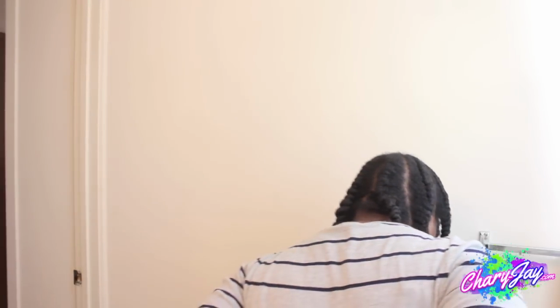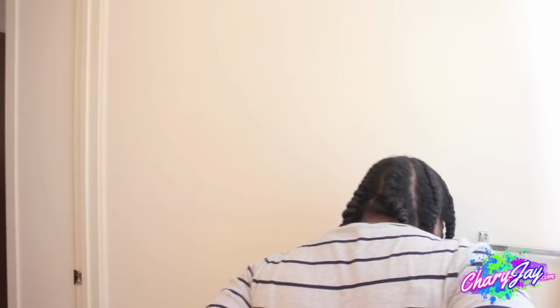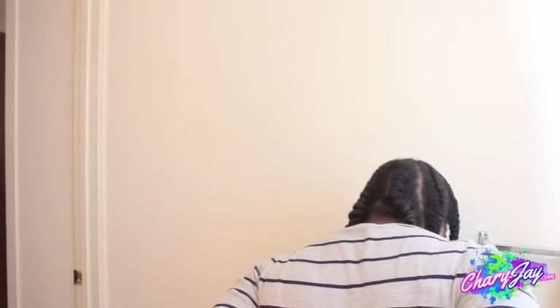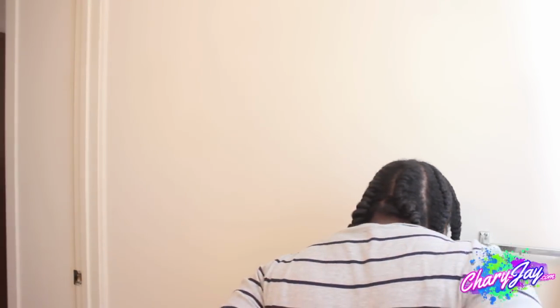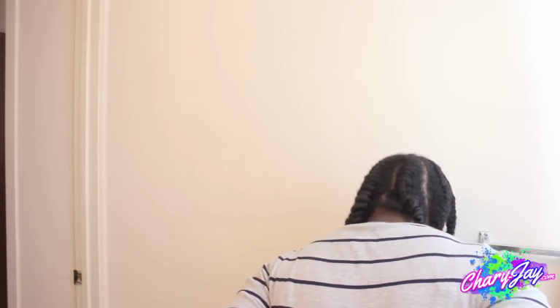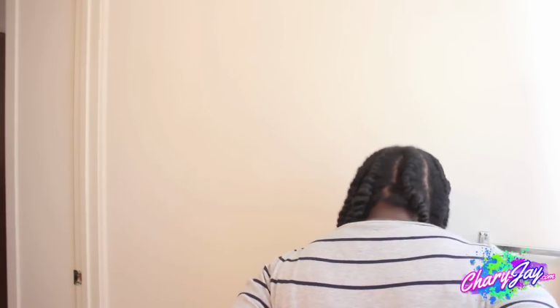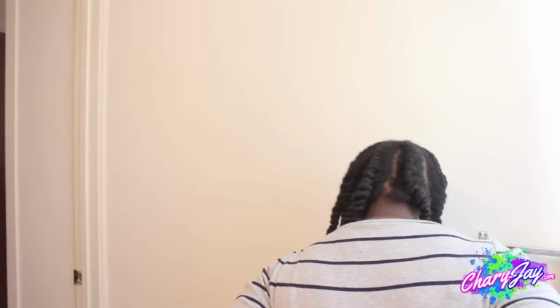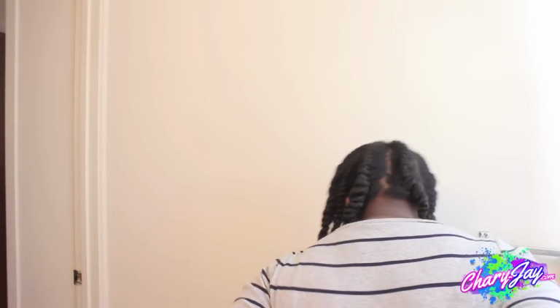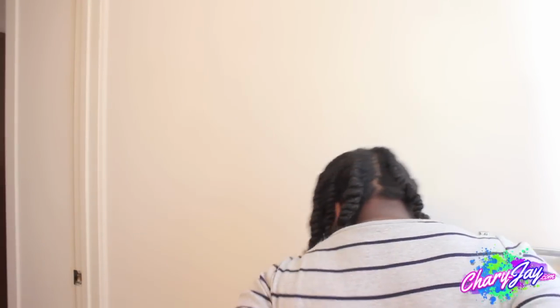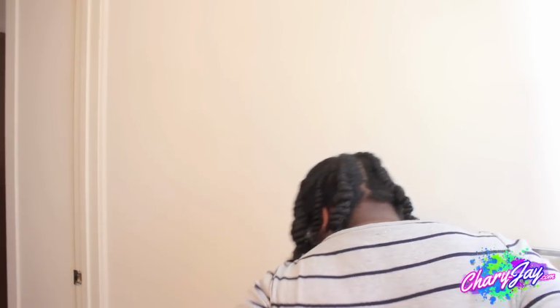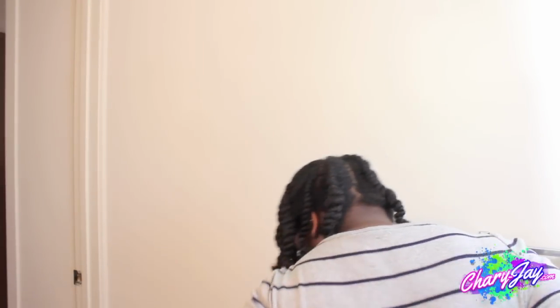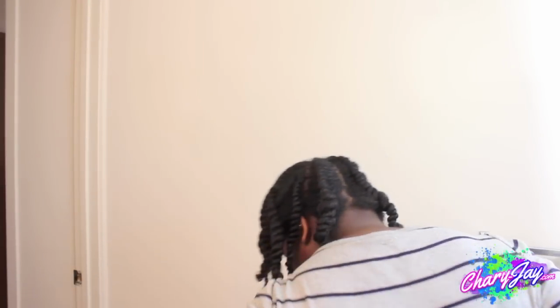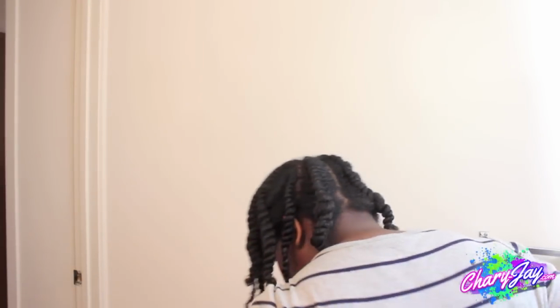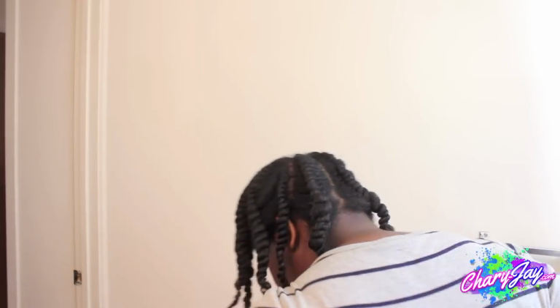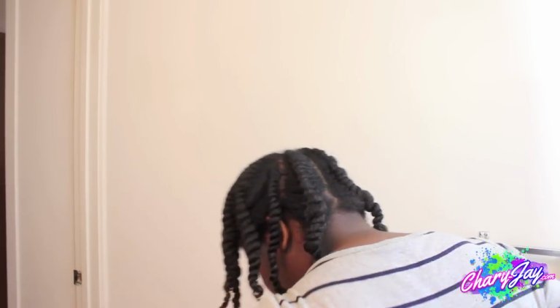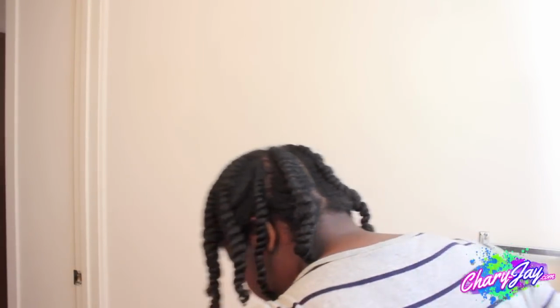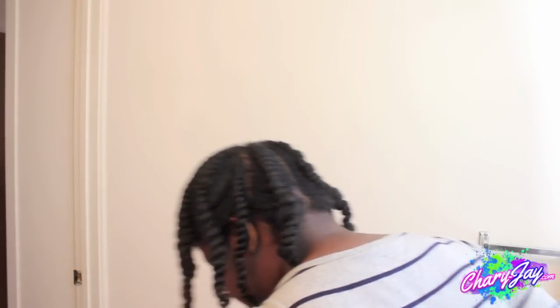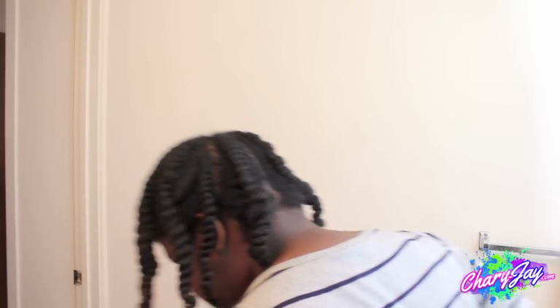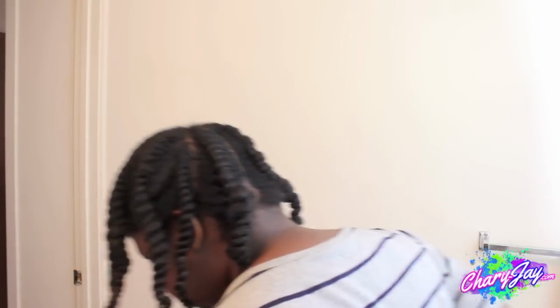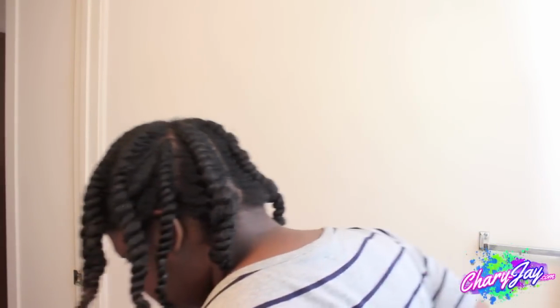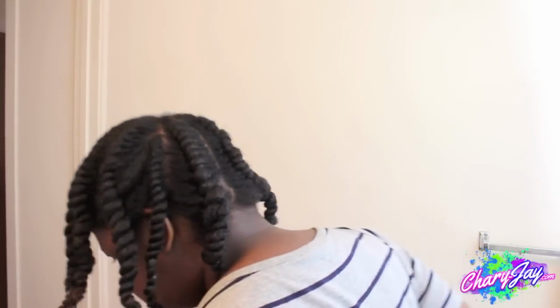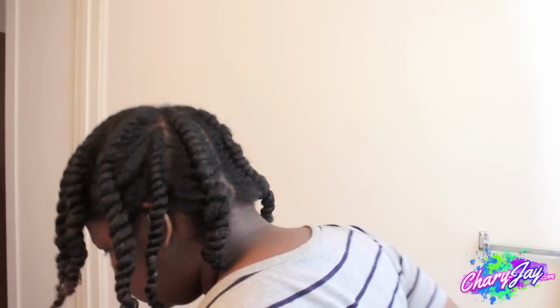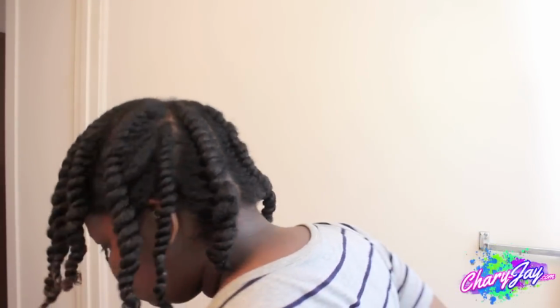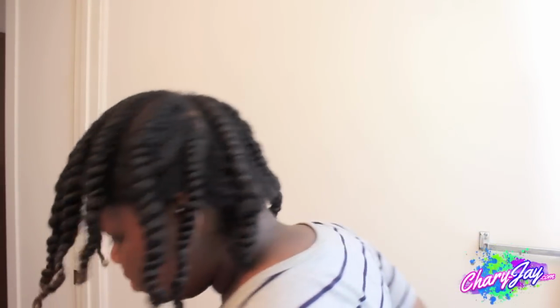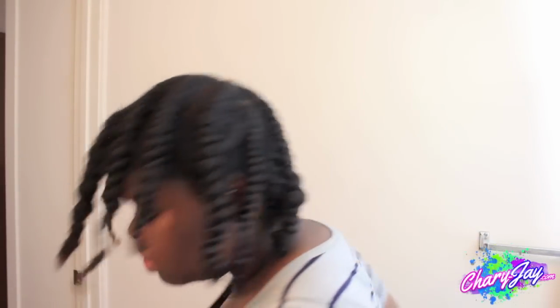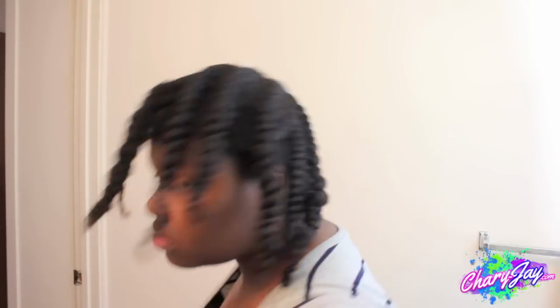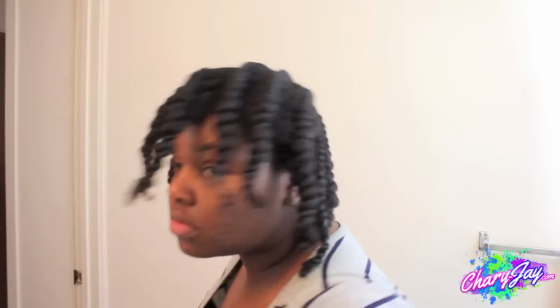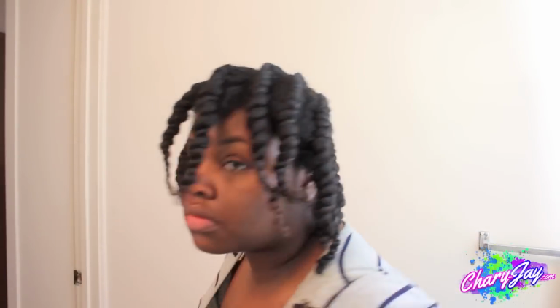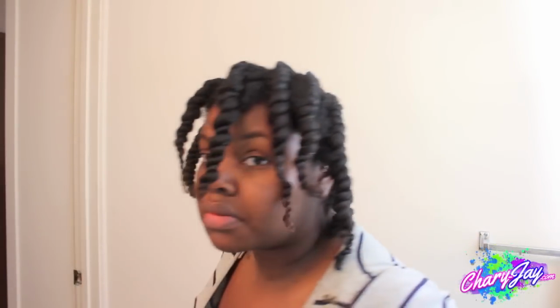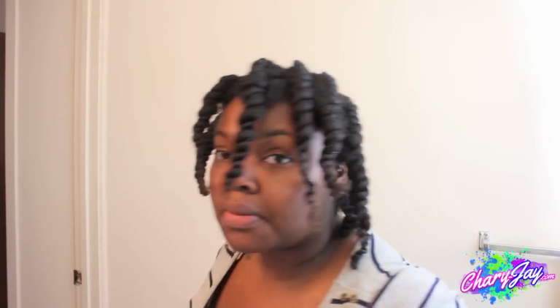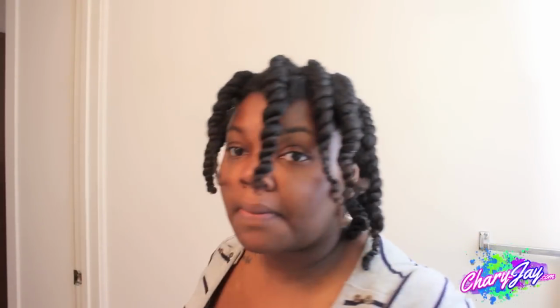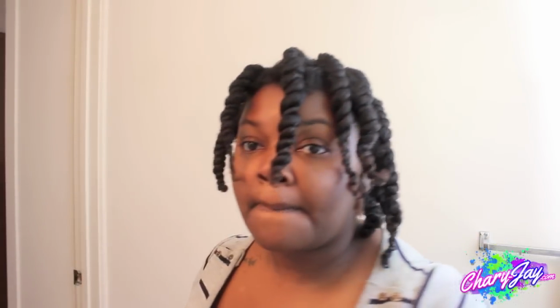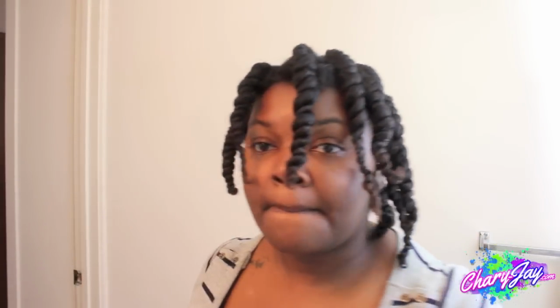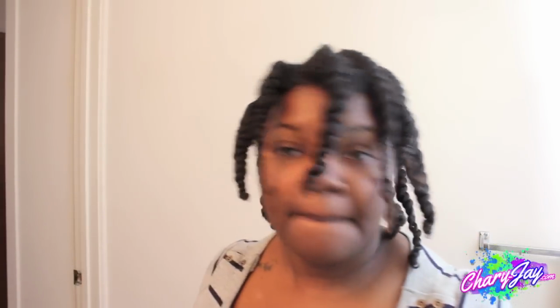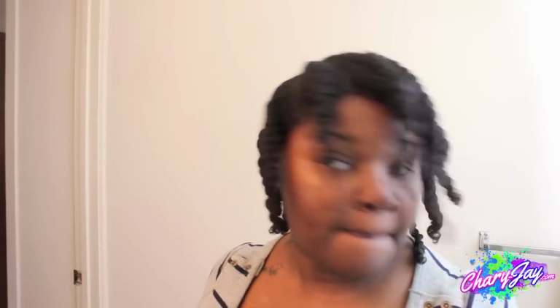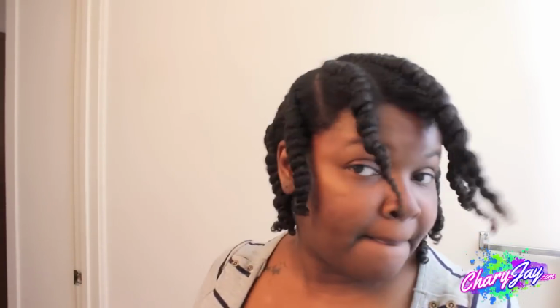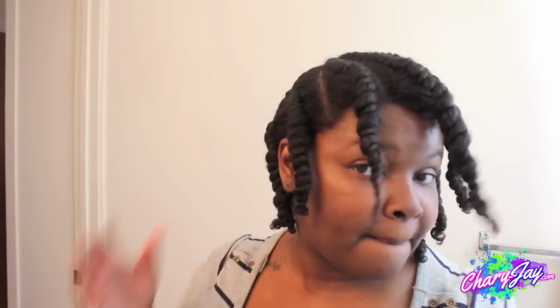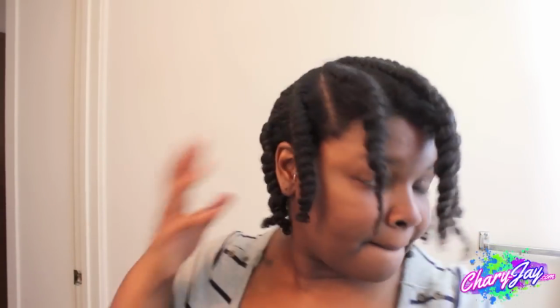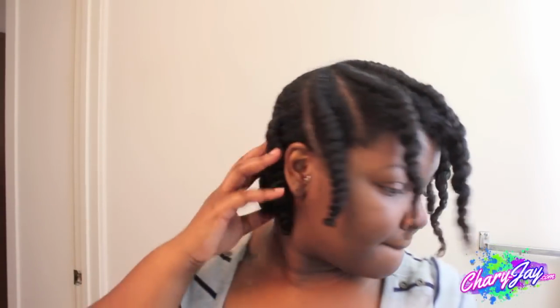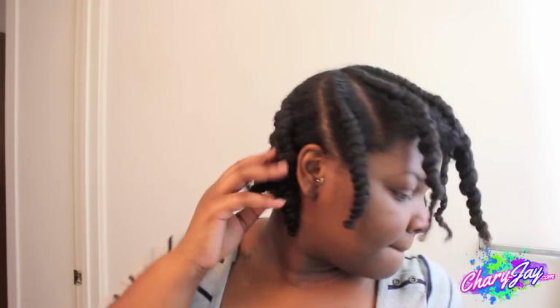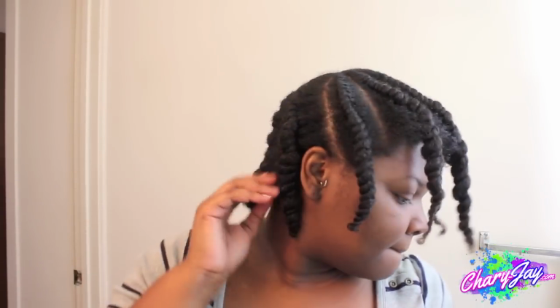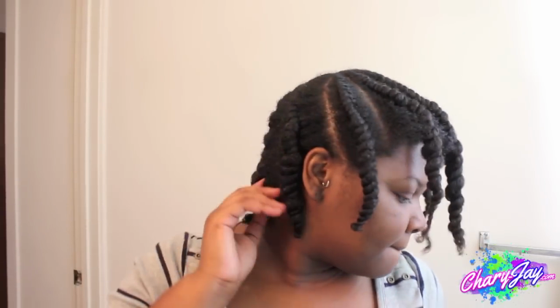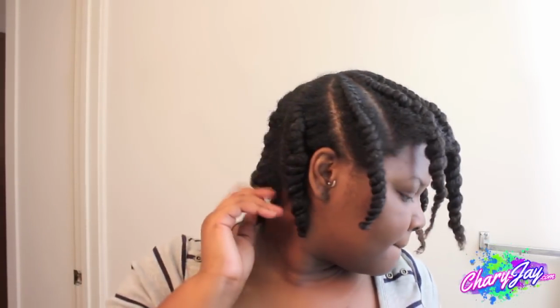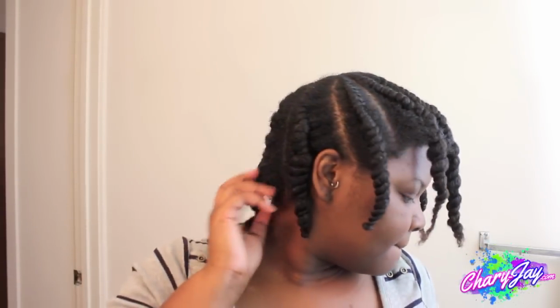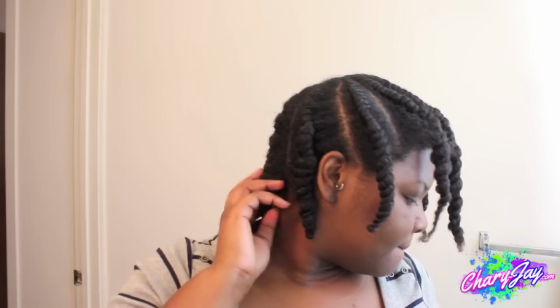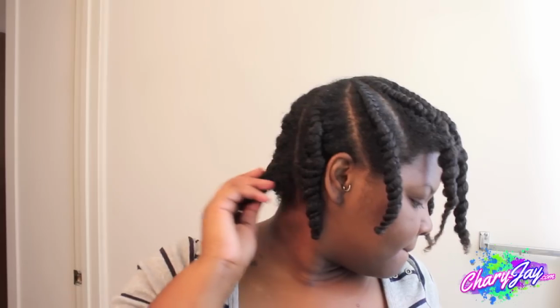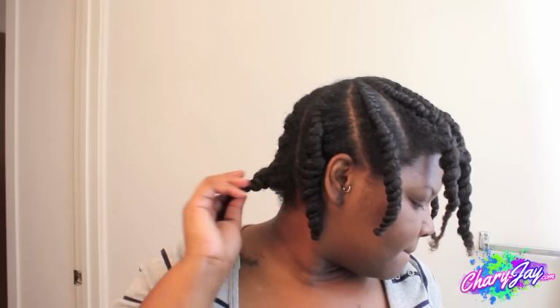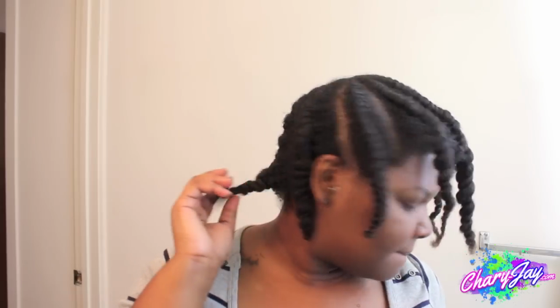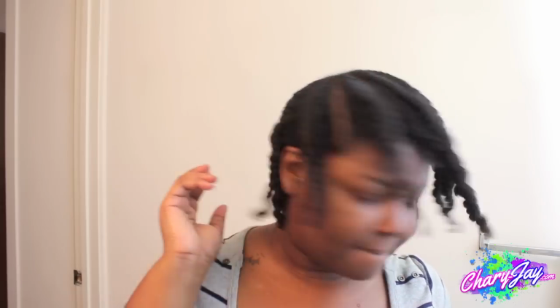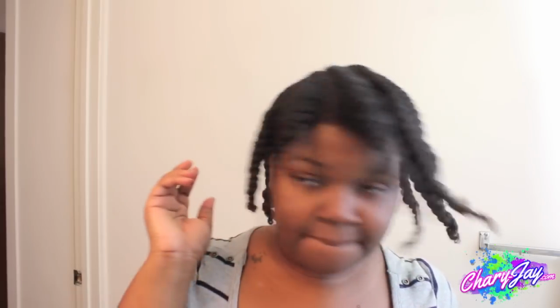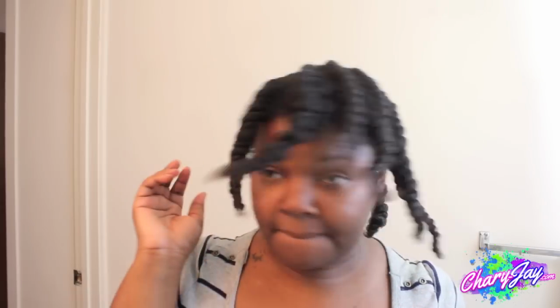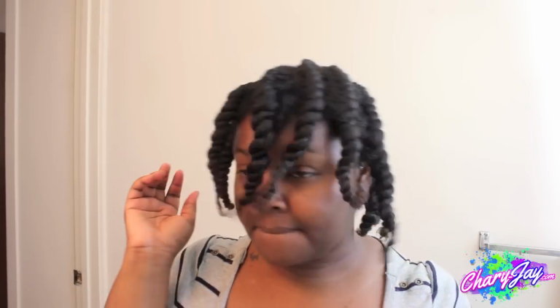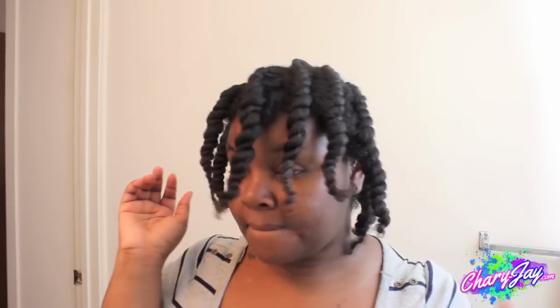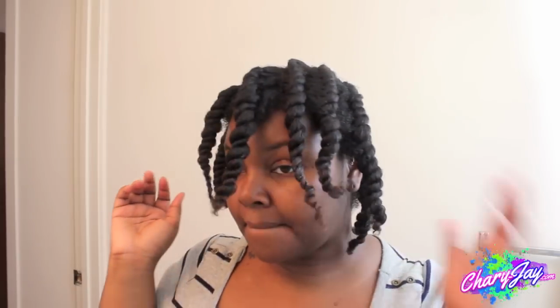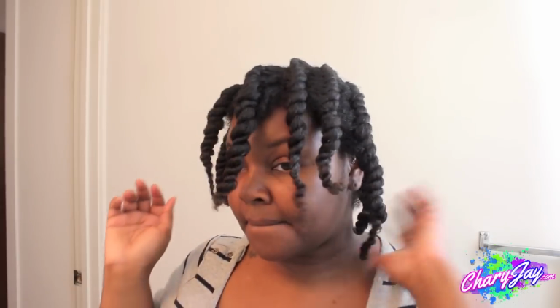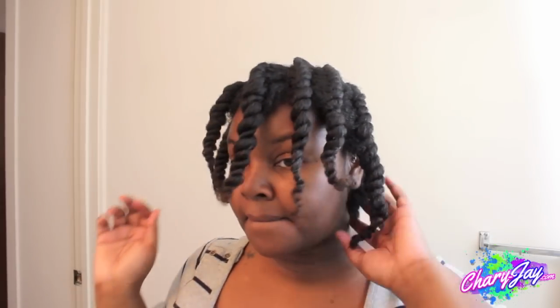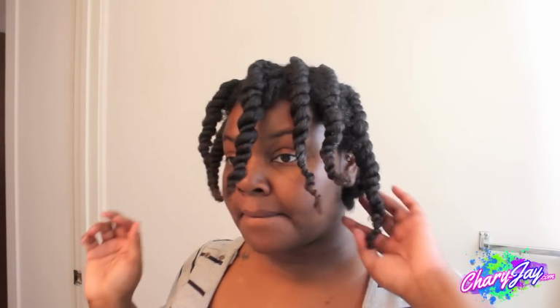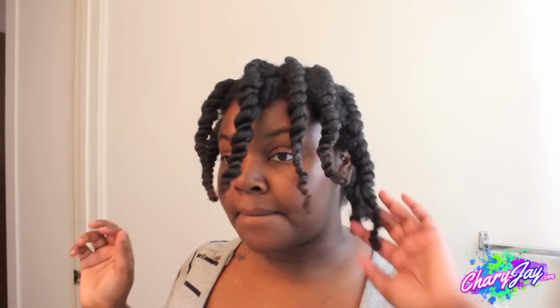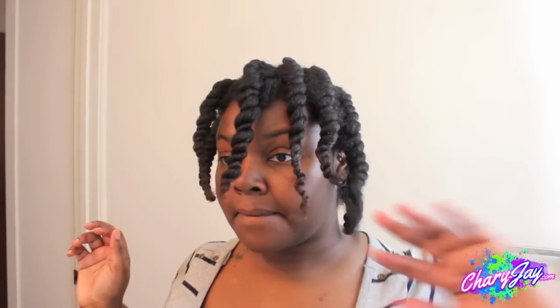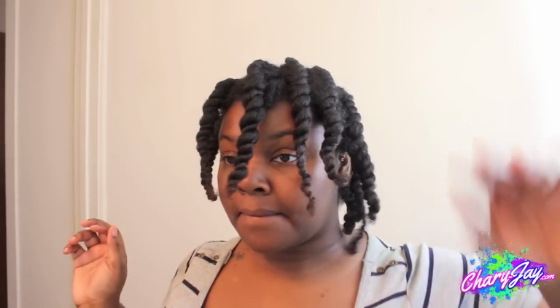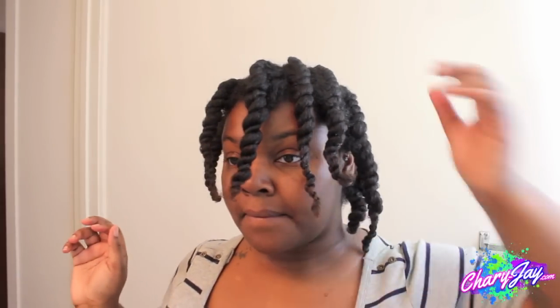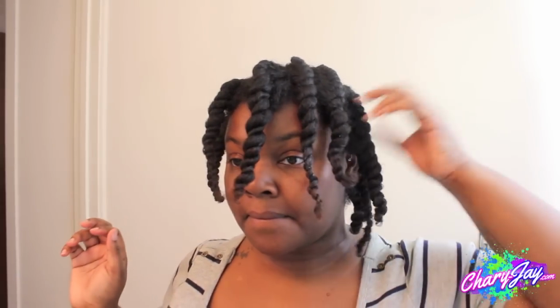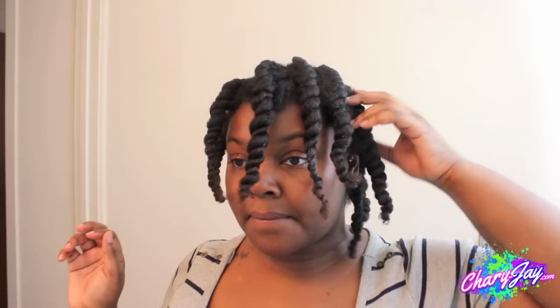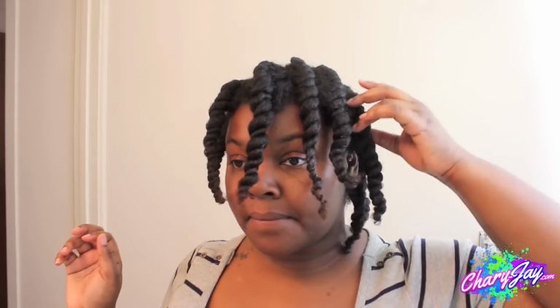So this is how my hair looks after all the flat twists are in, and it took about 30 minutes to complete.